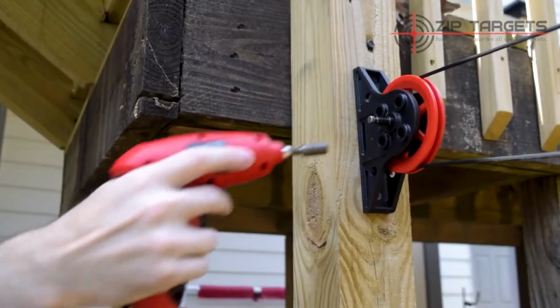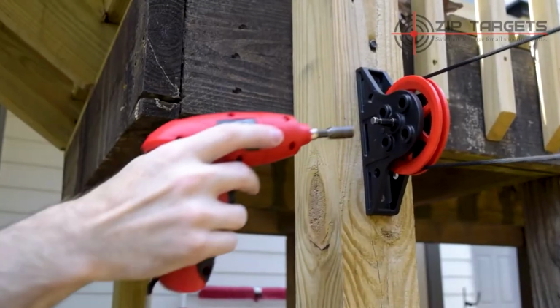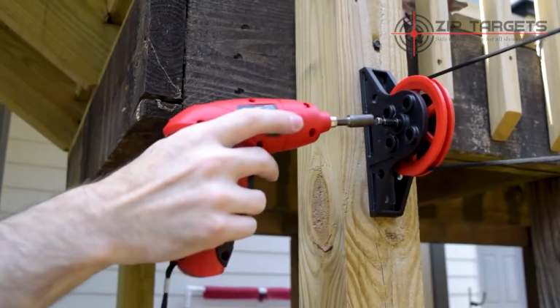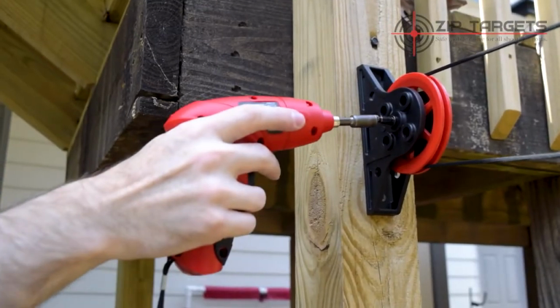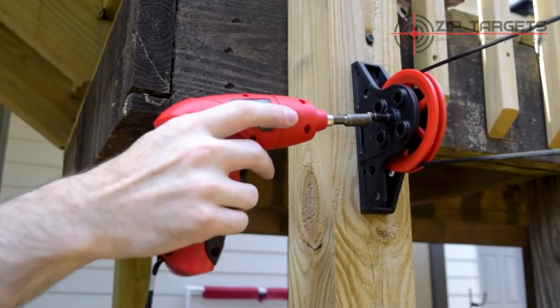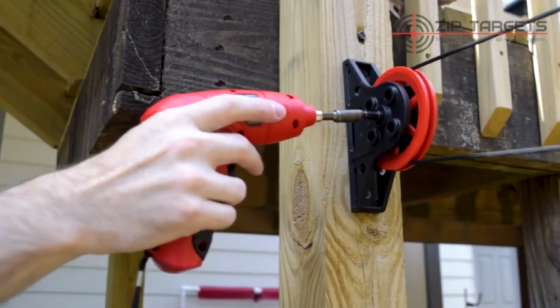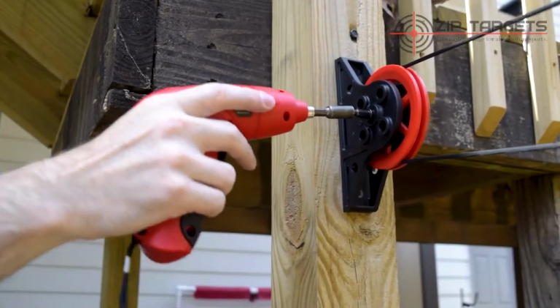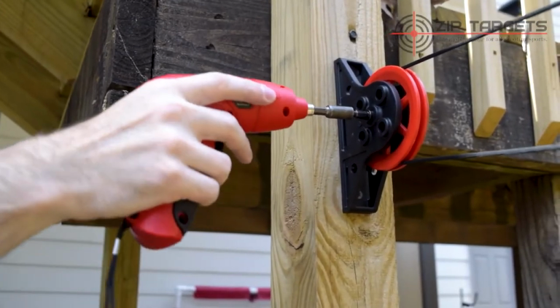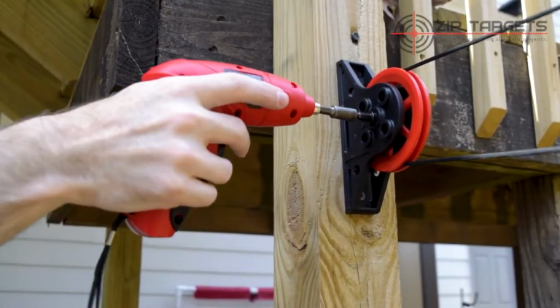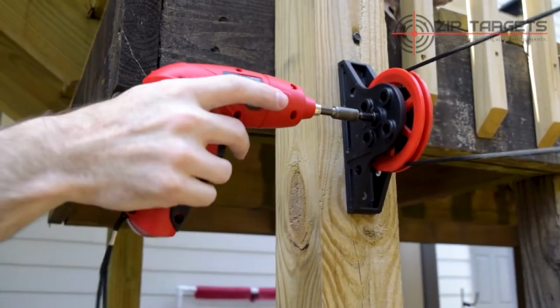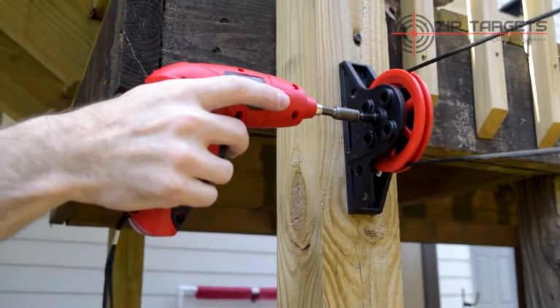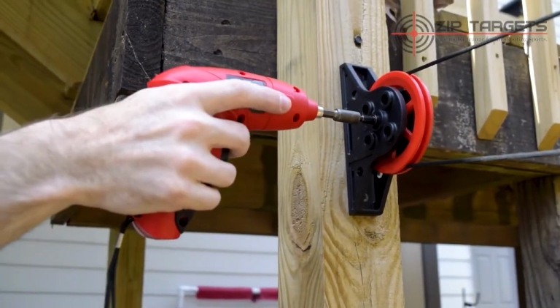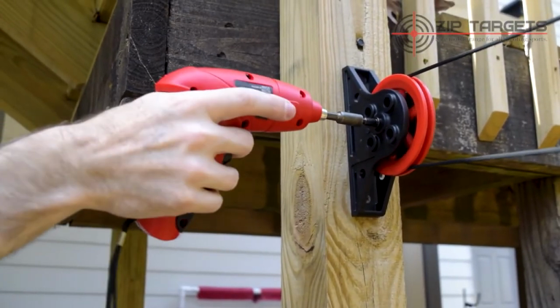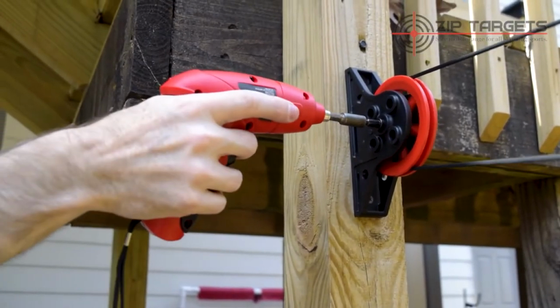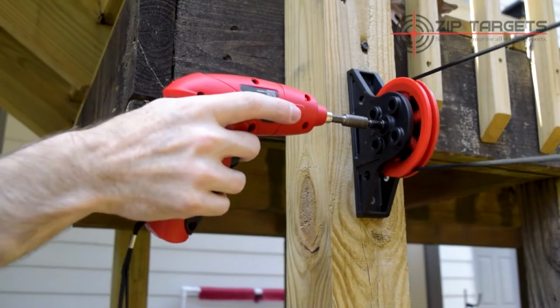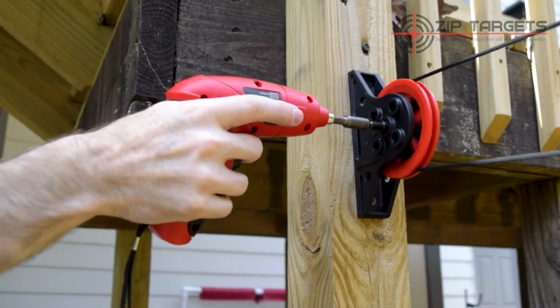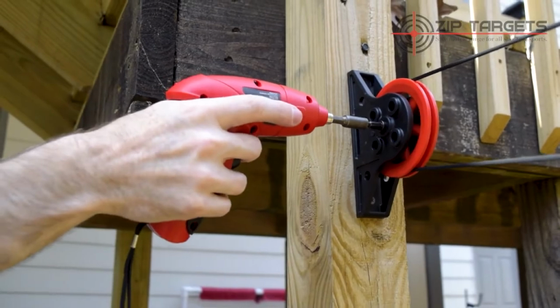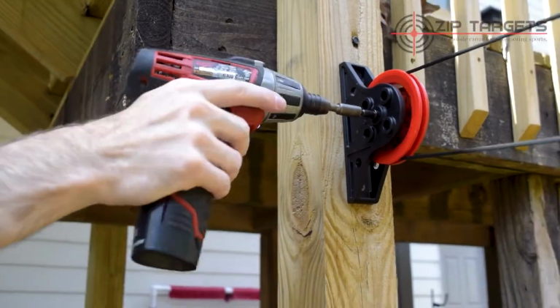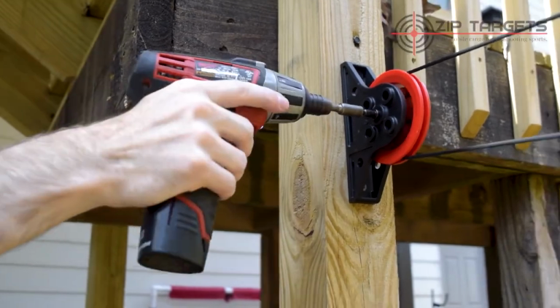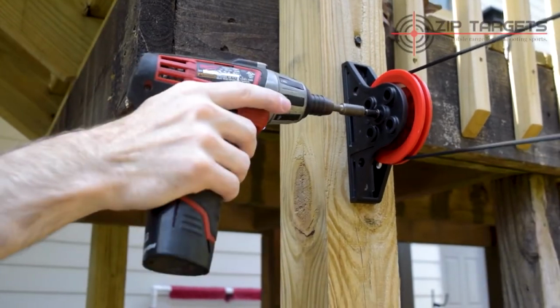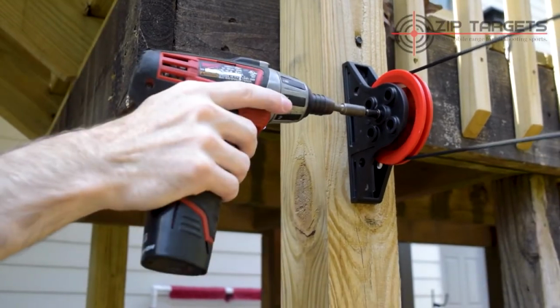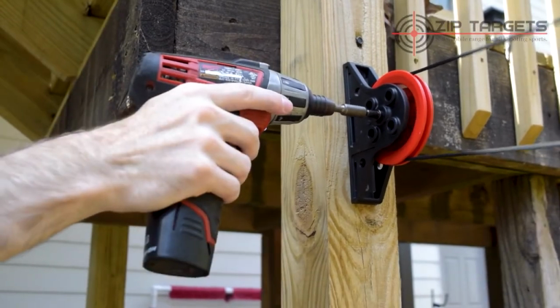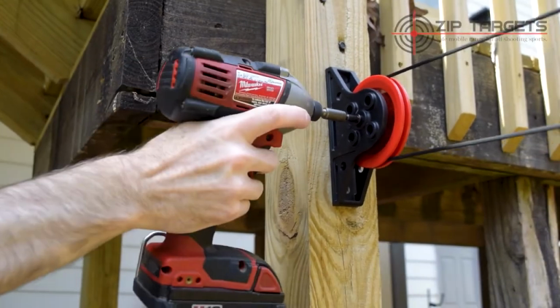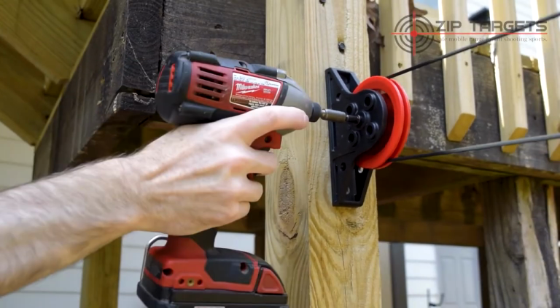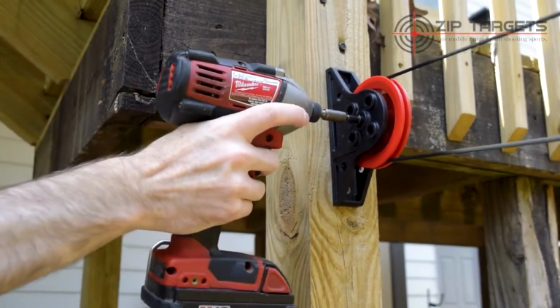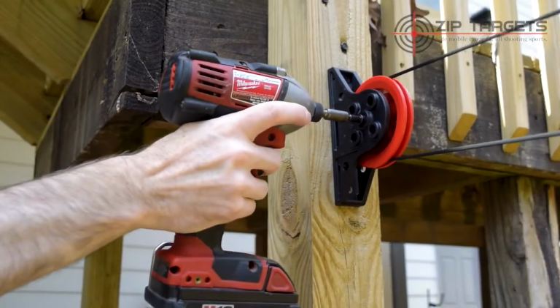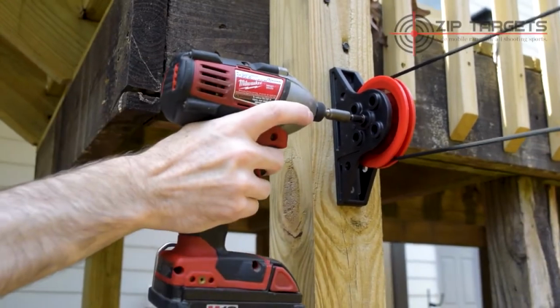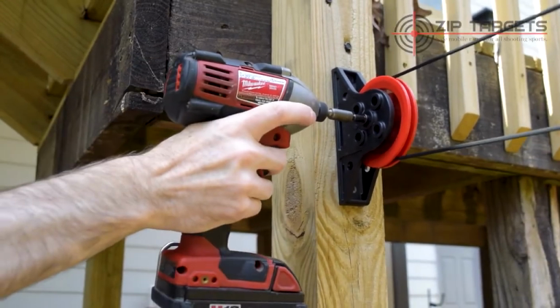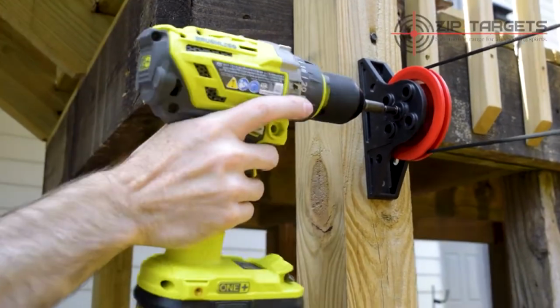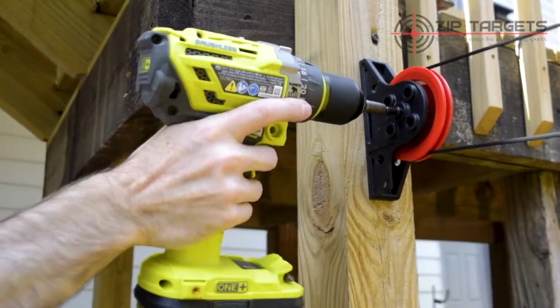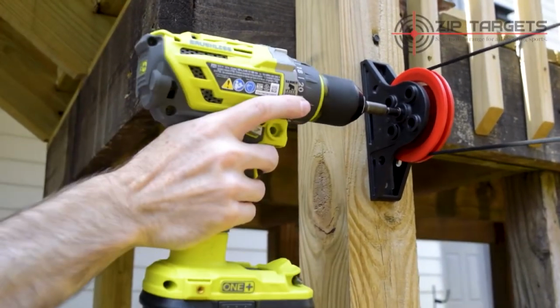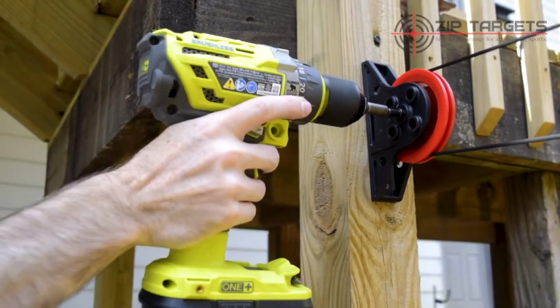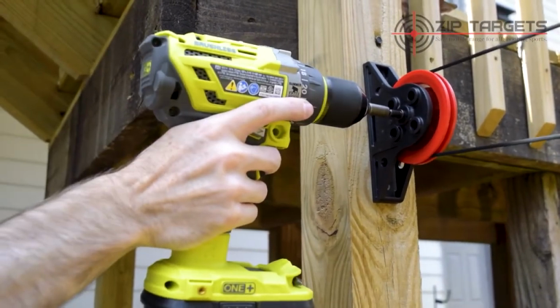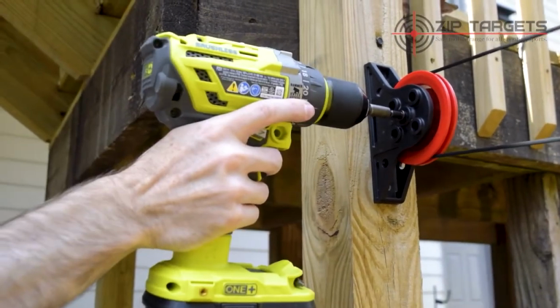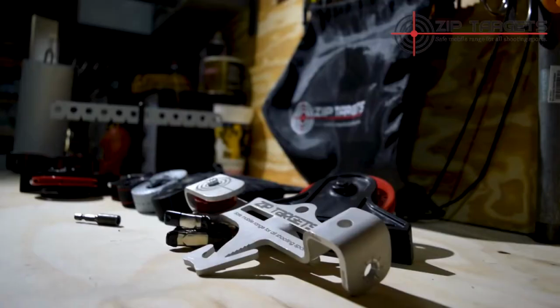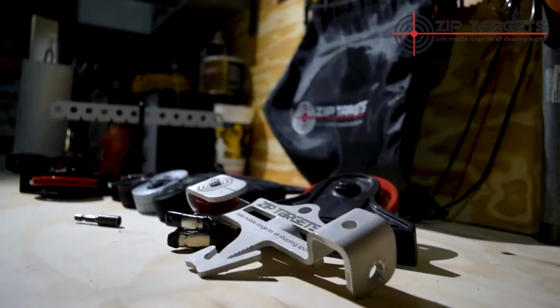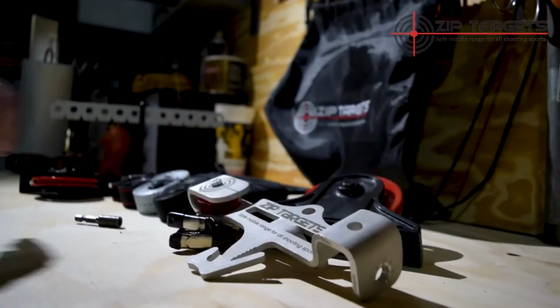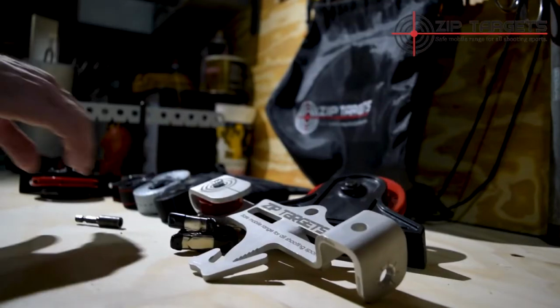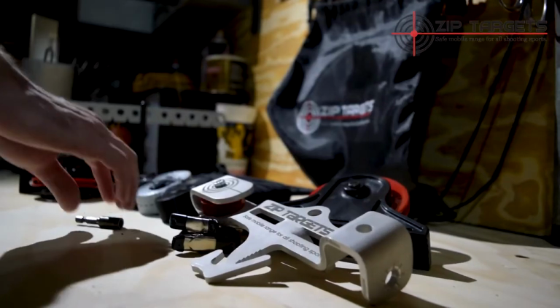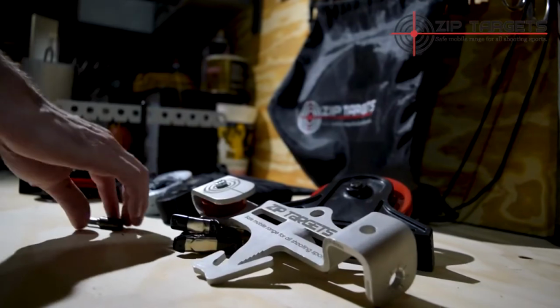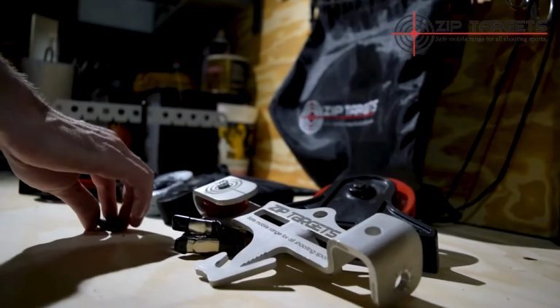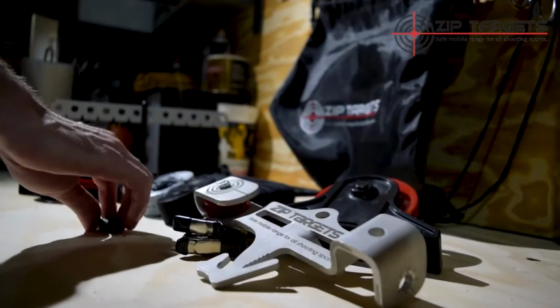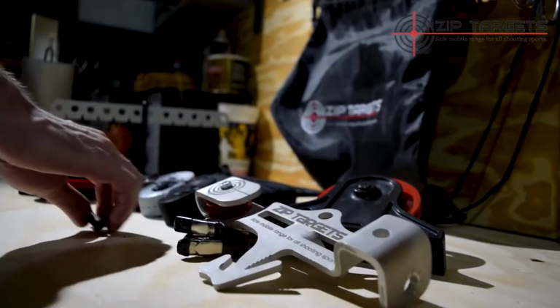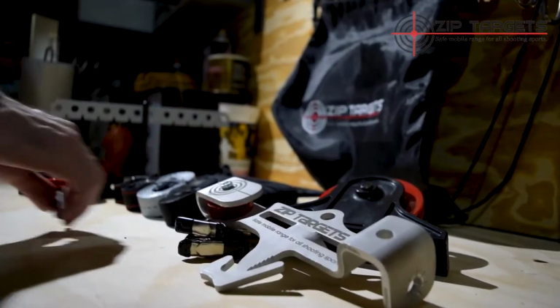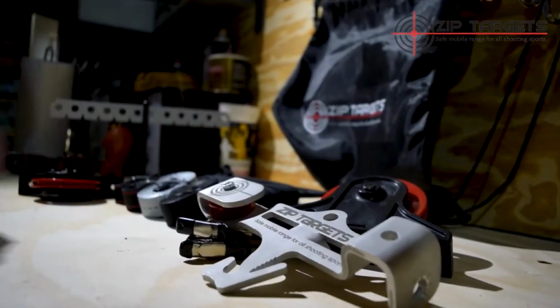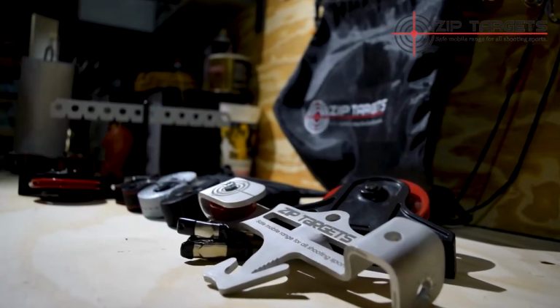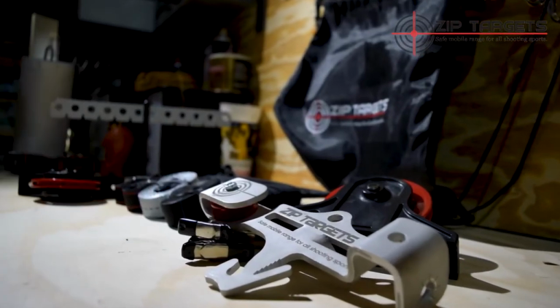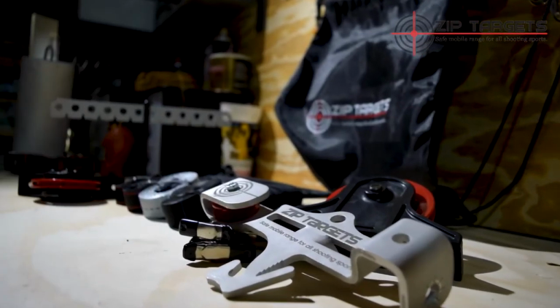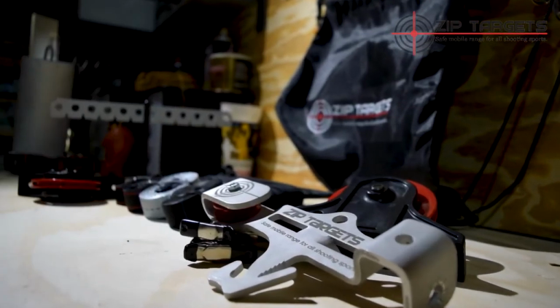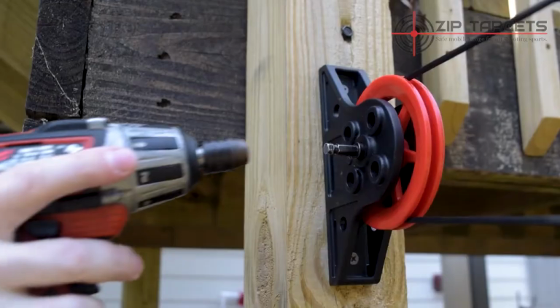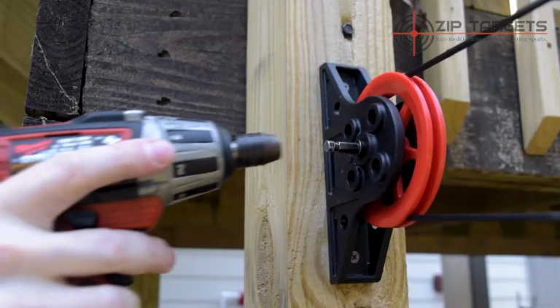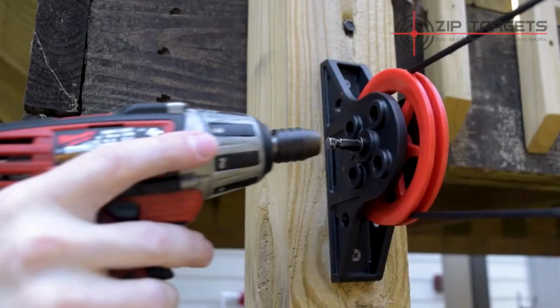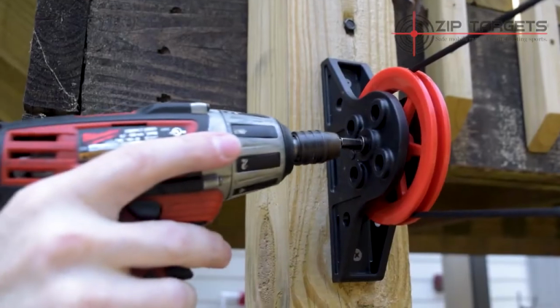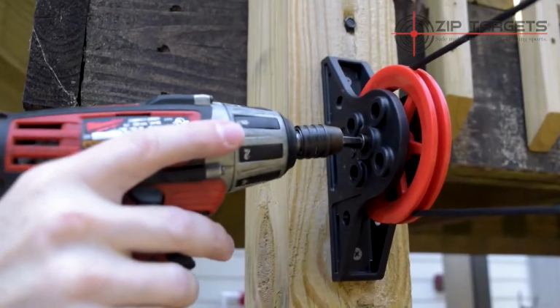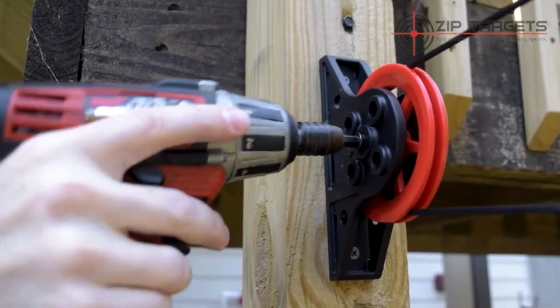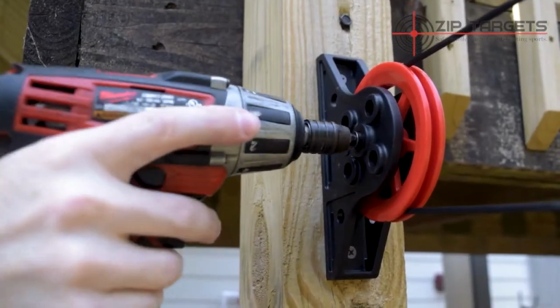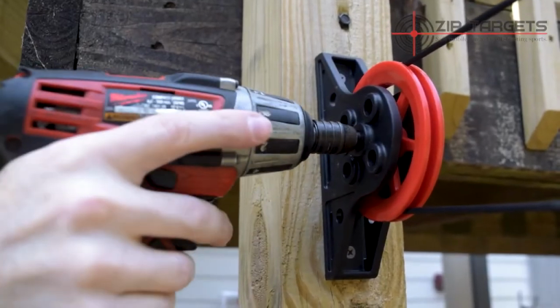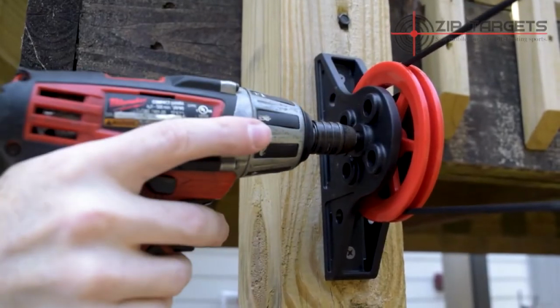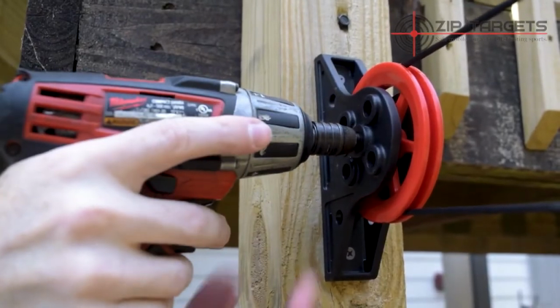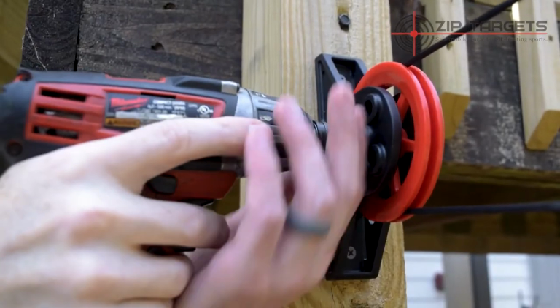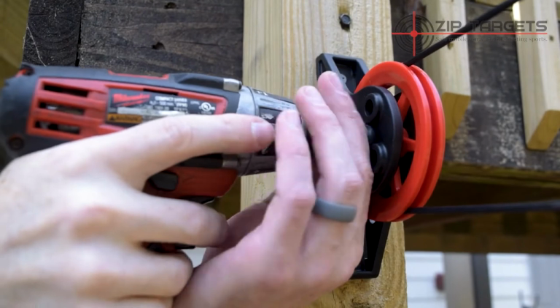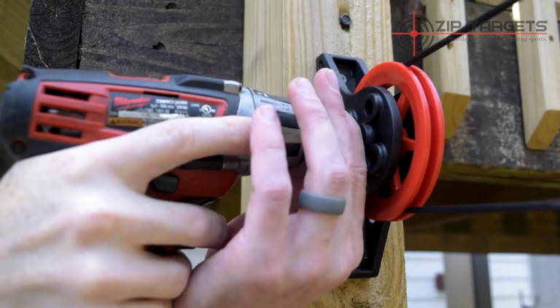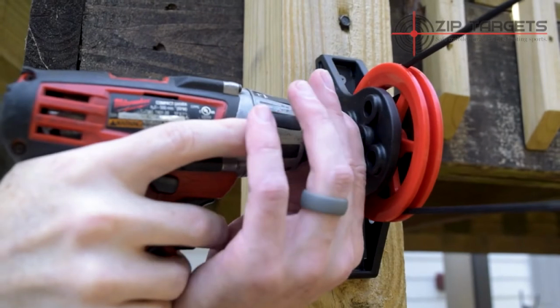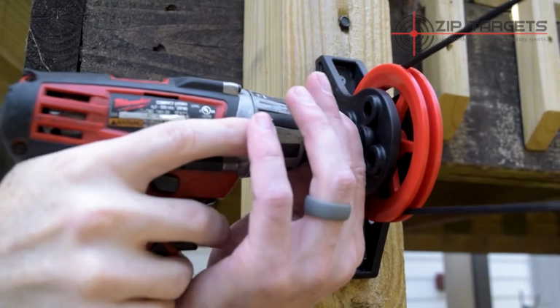You can use any power drill at the zip range. Just be sure to use the included drill bit, or mount the drill directly to the pulley.